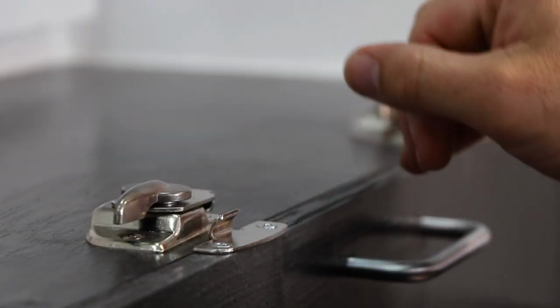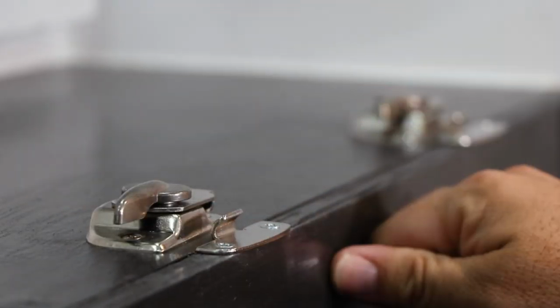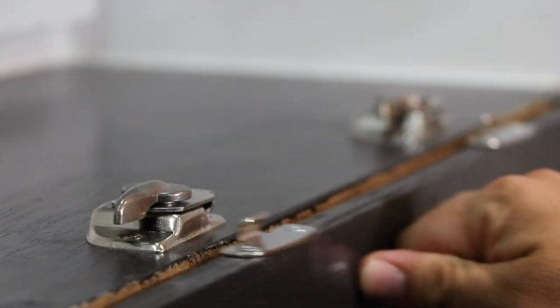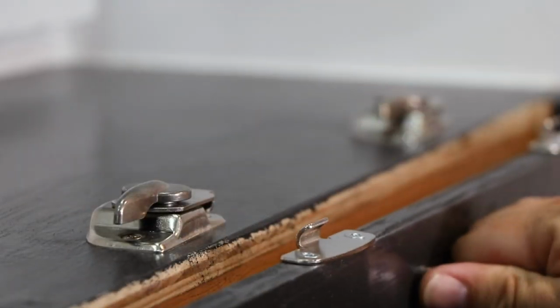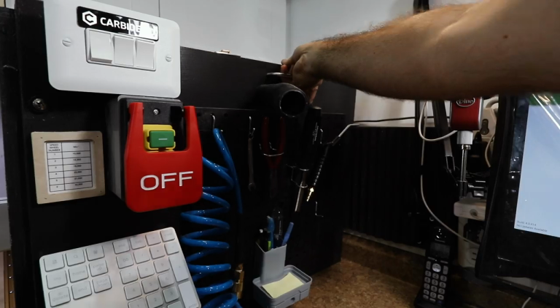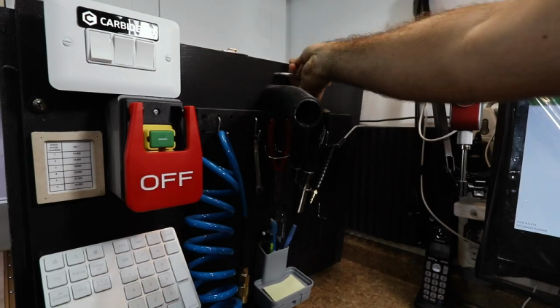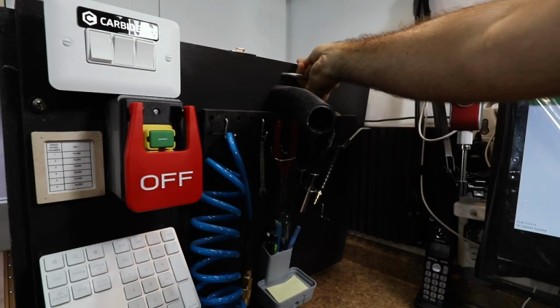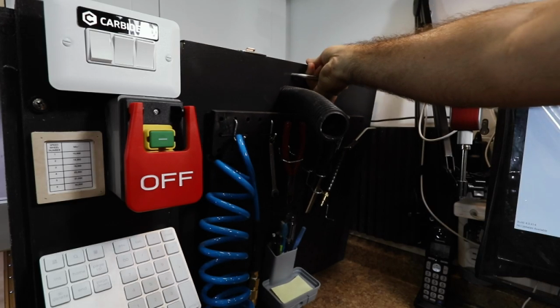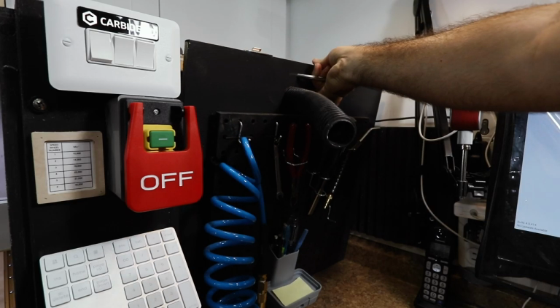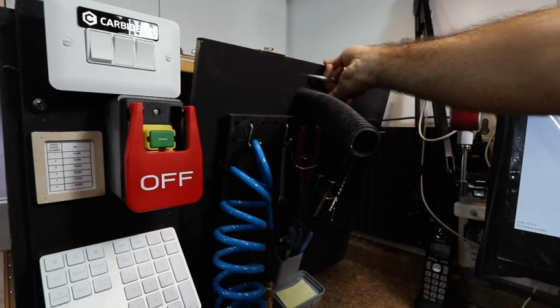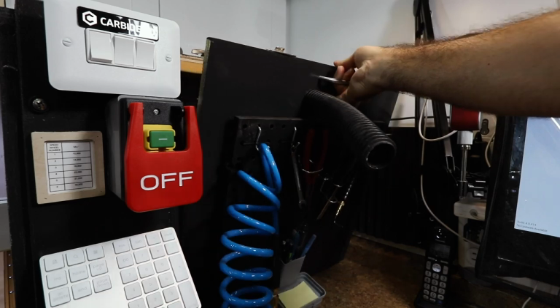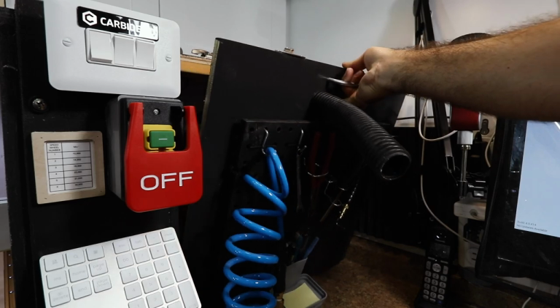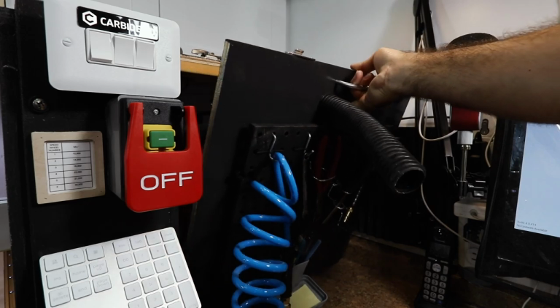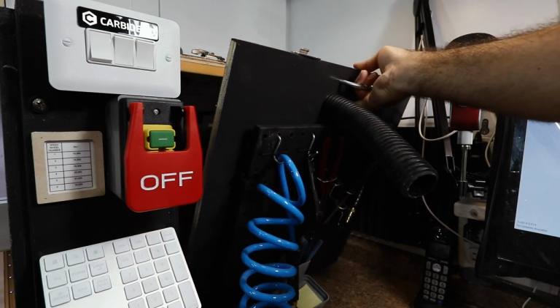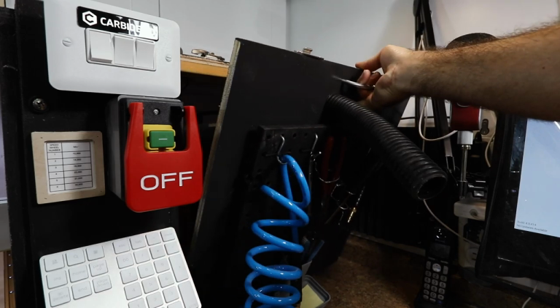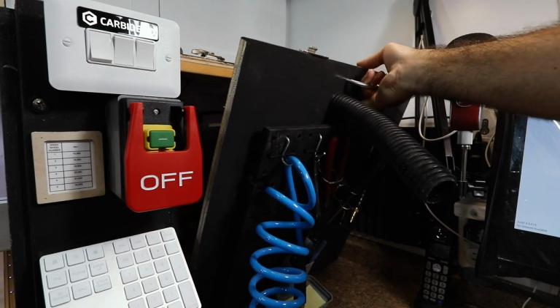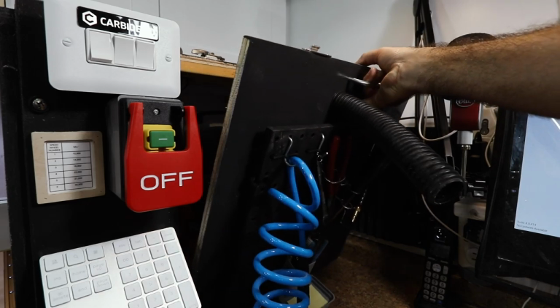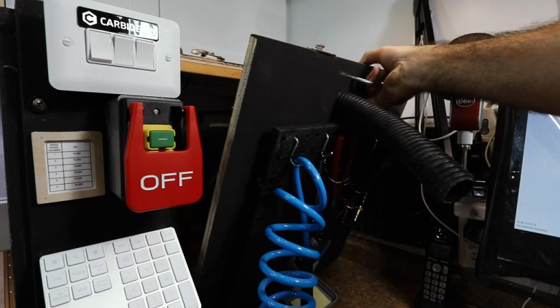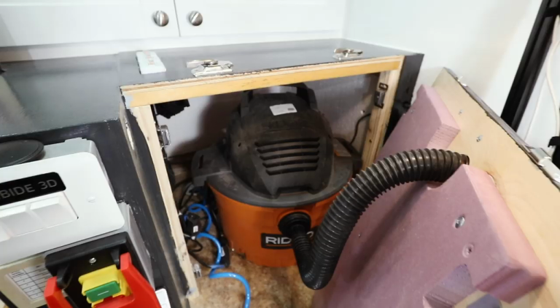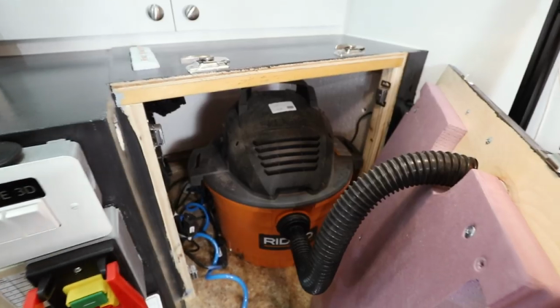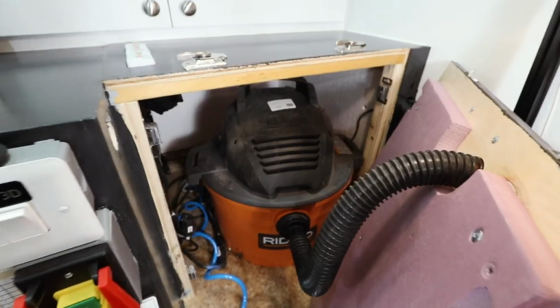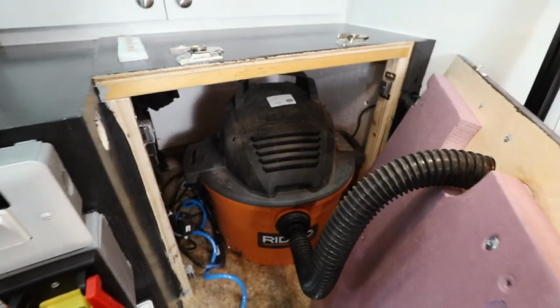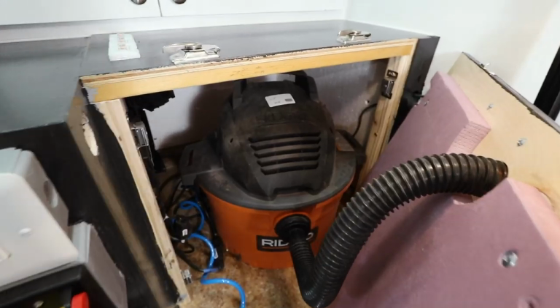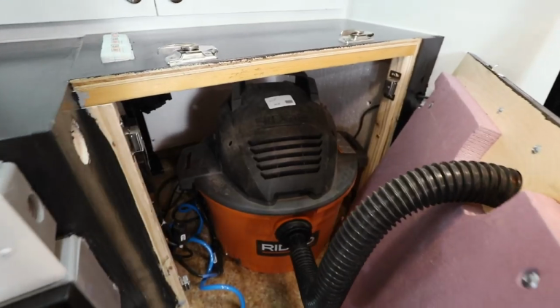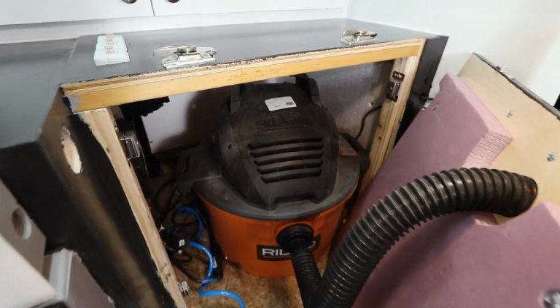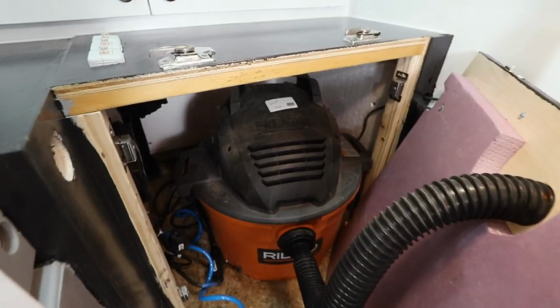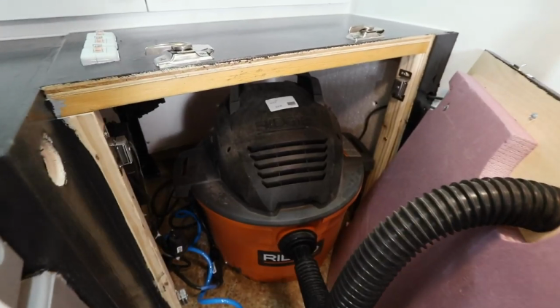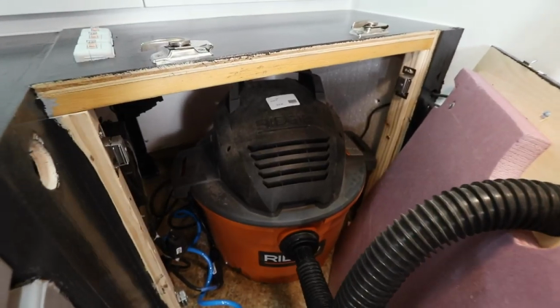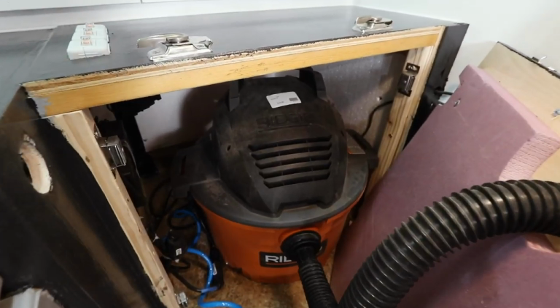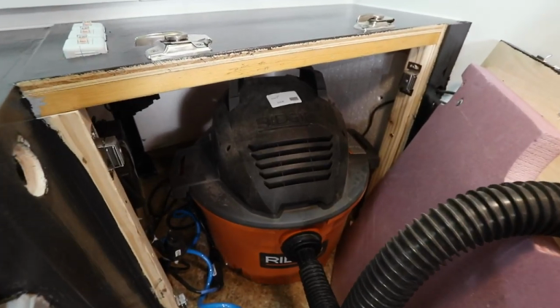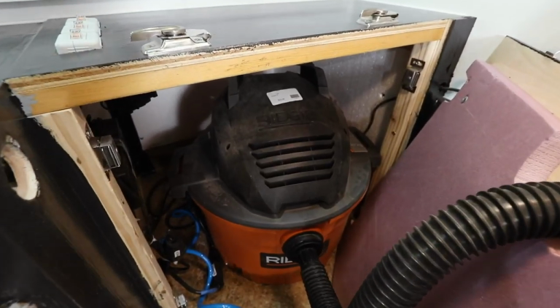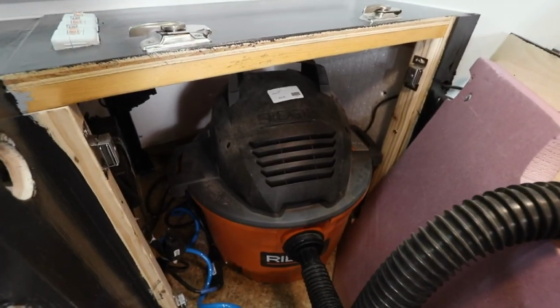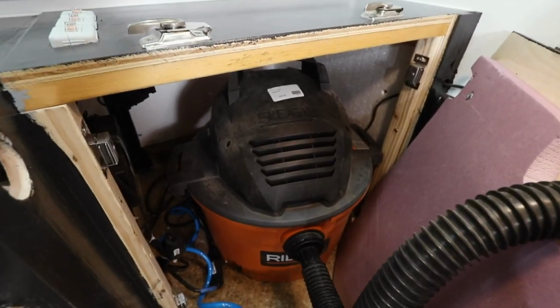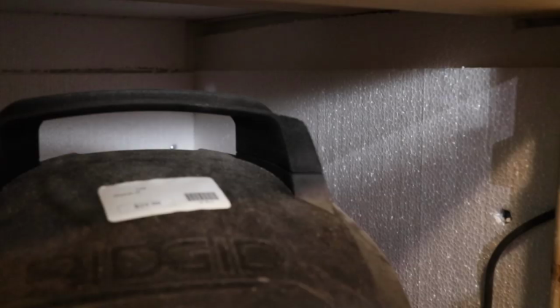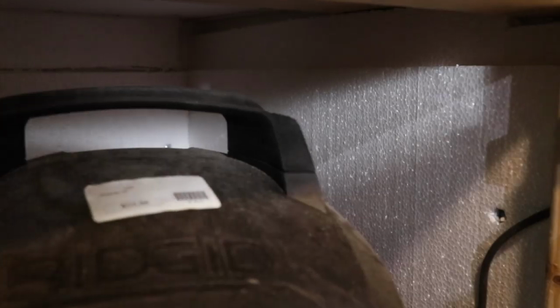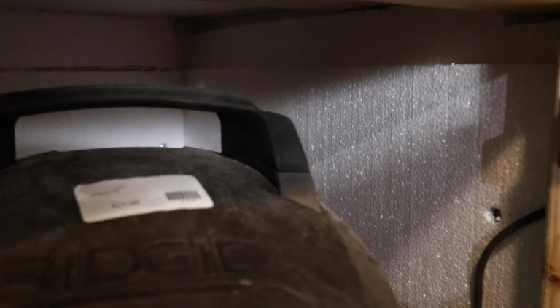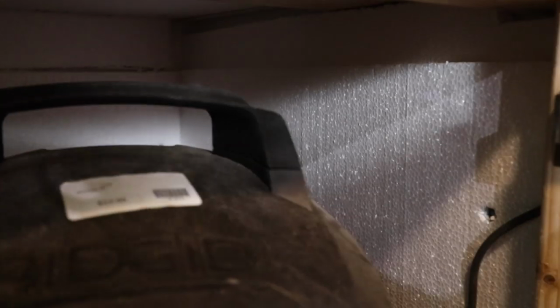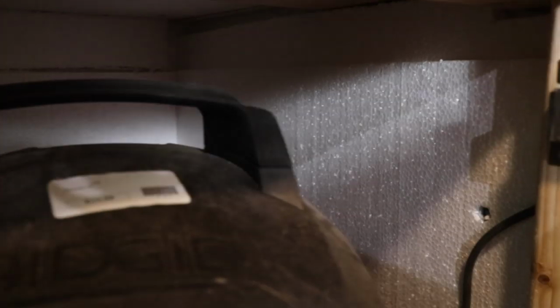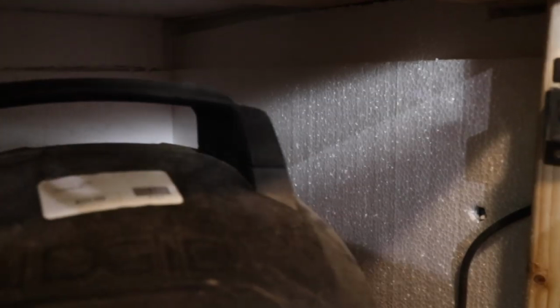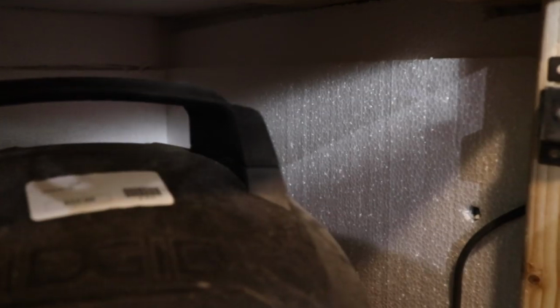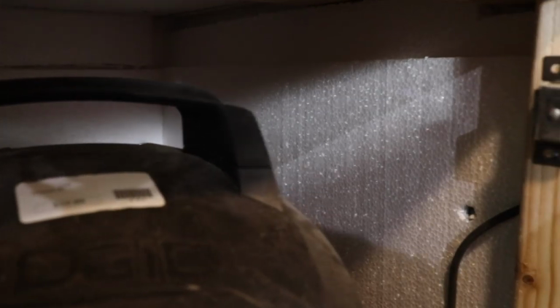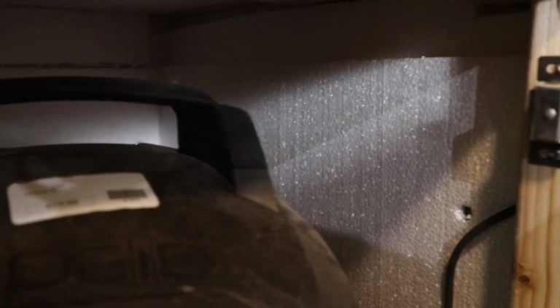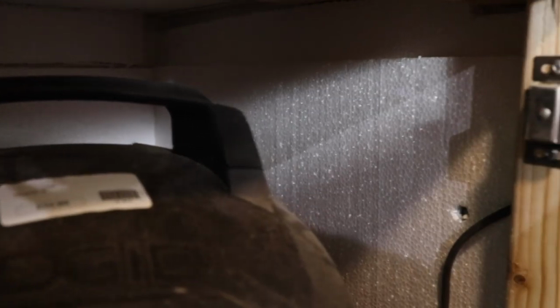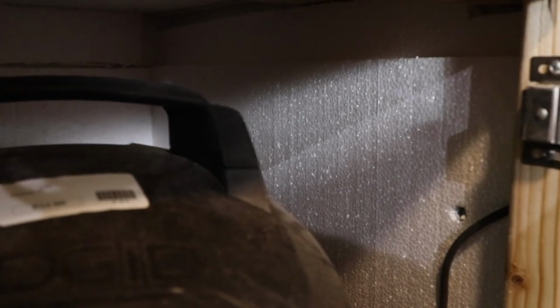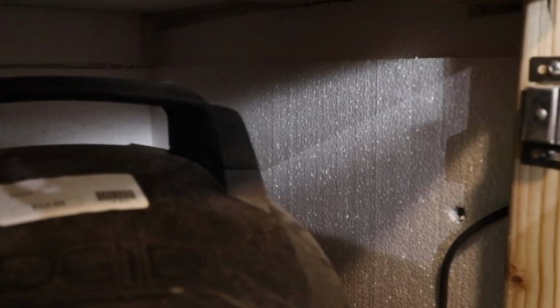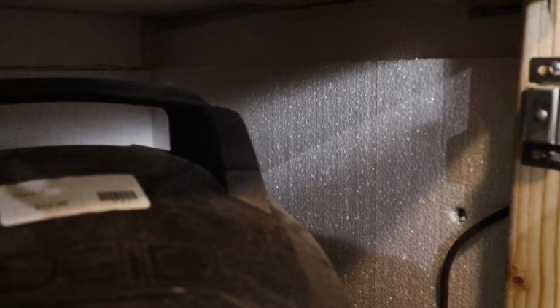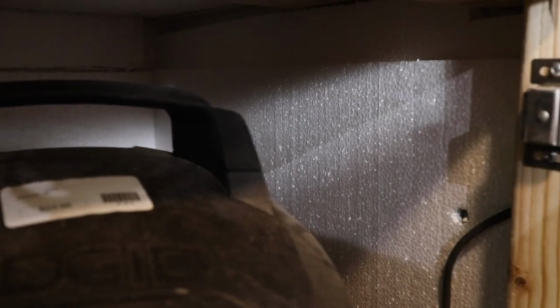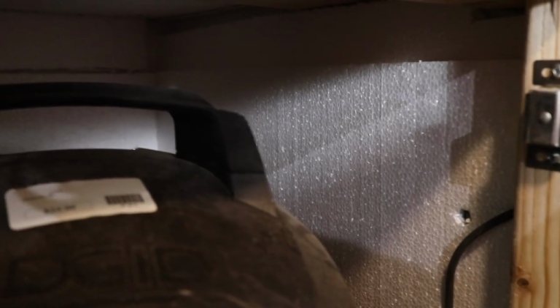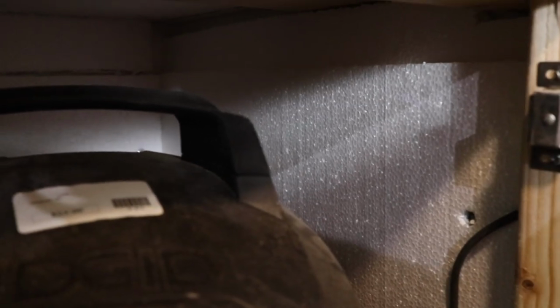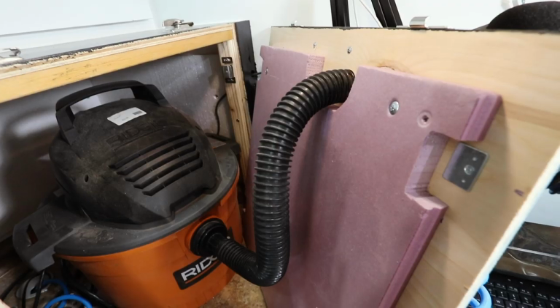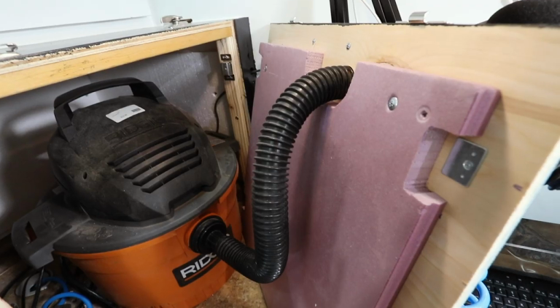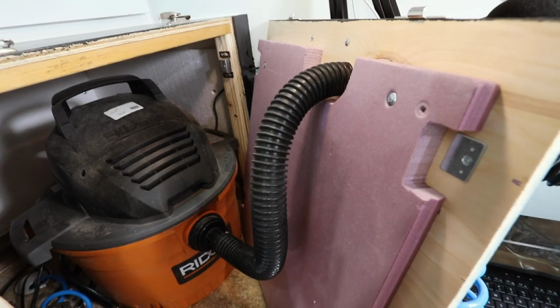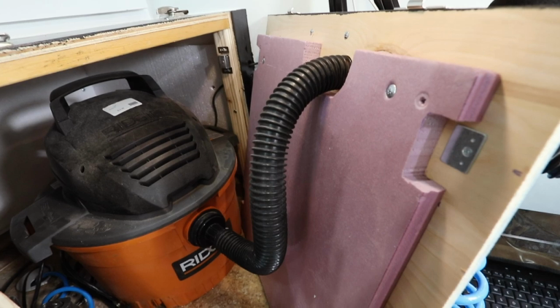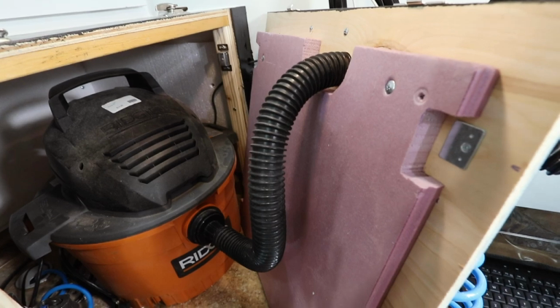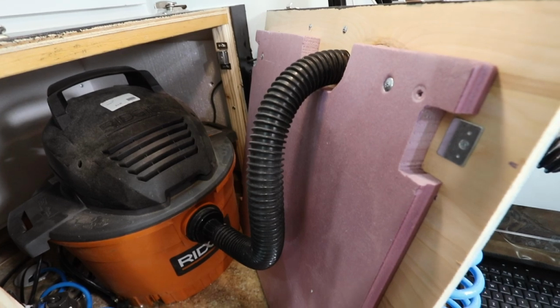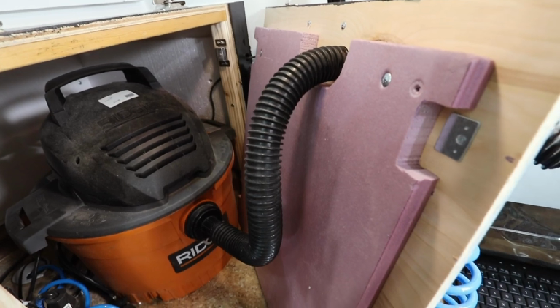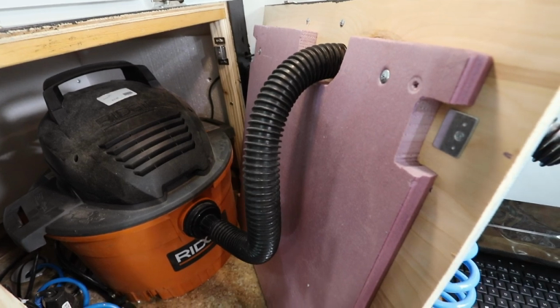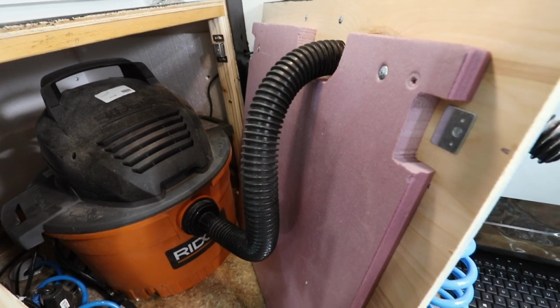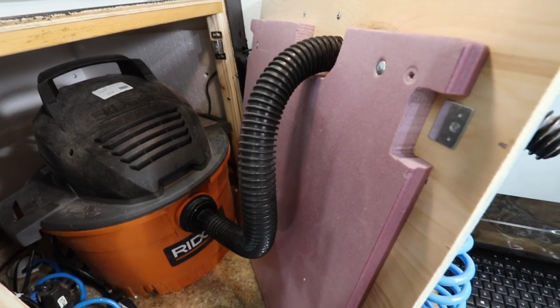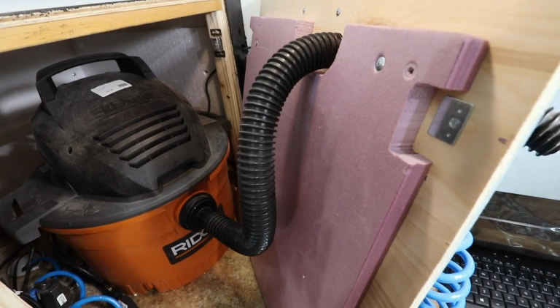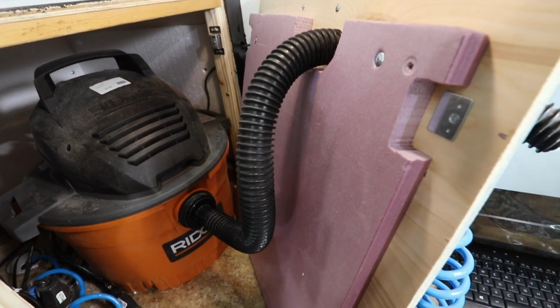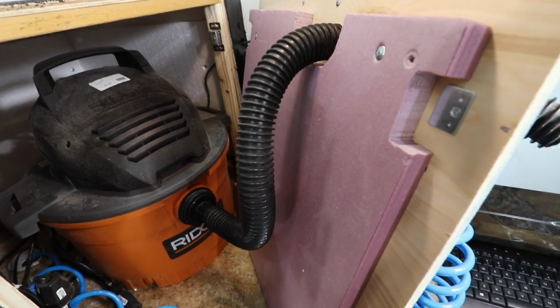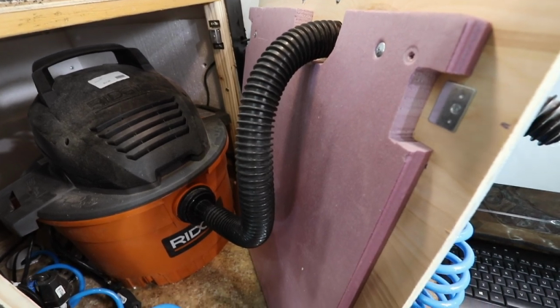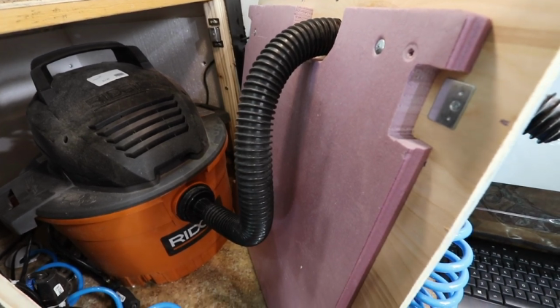In a separate compartment, I hid a dedicated dust collector just for the CNC. More rigid foam insulation keeps the noise down for the vacuum as well.